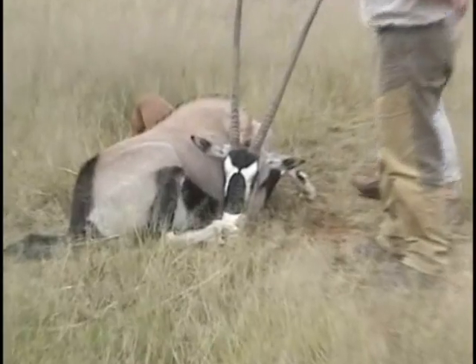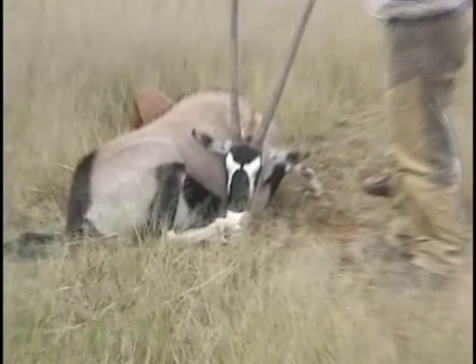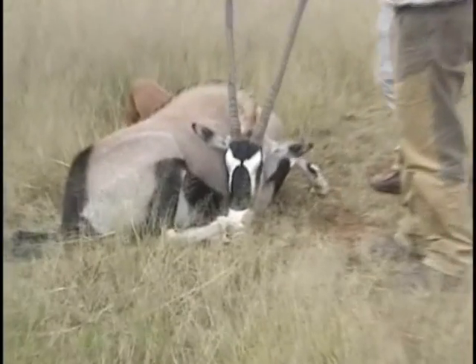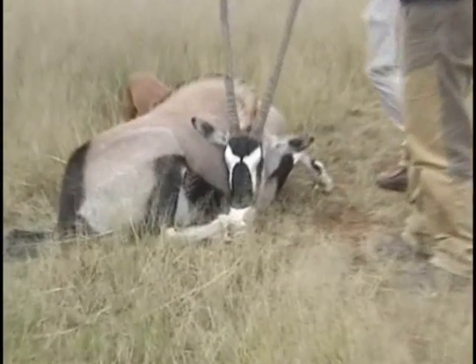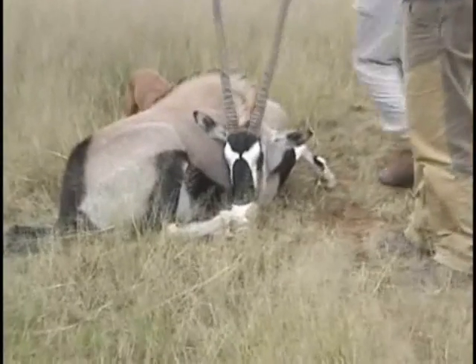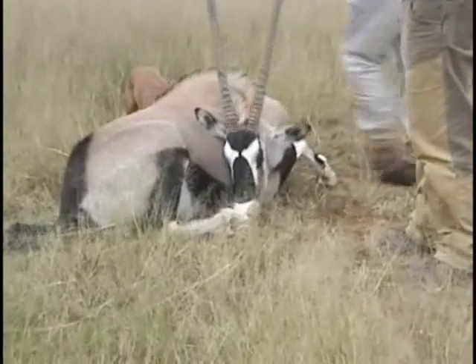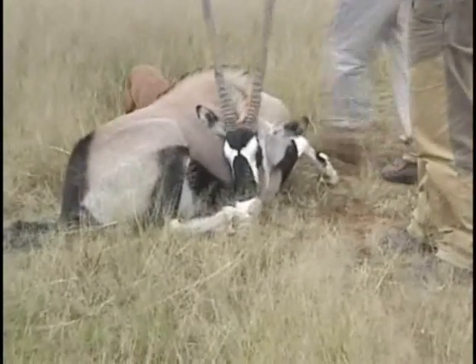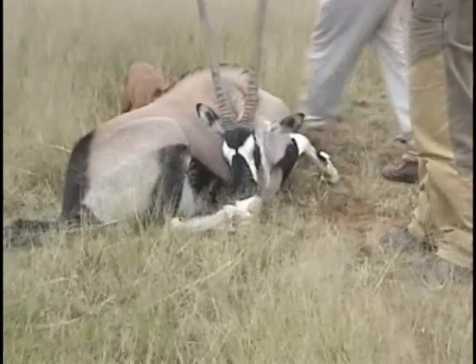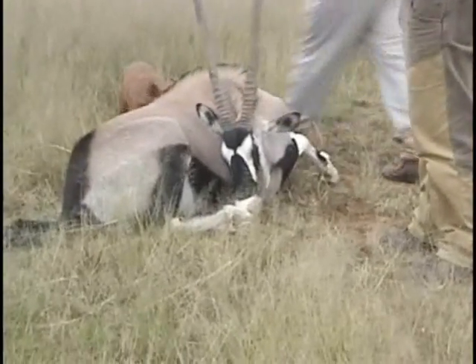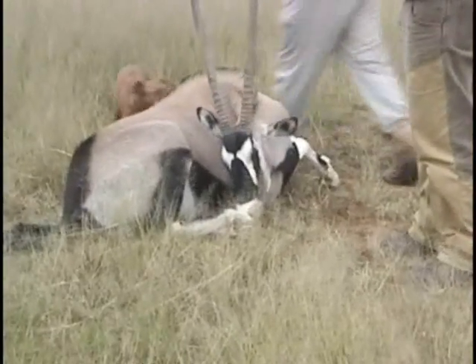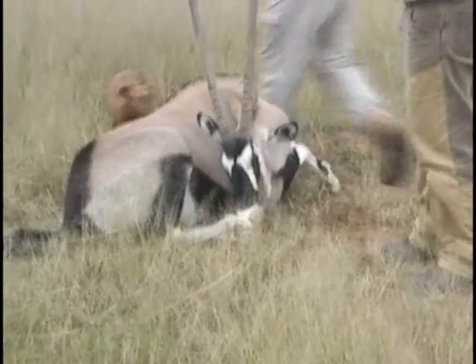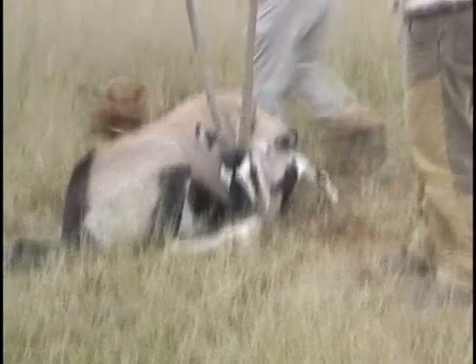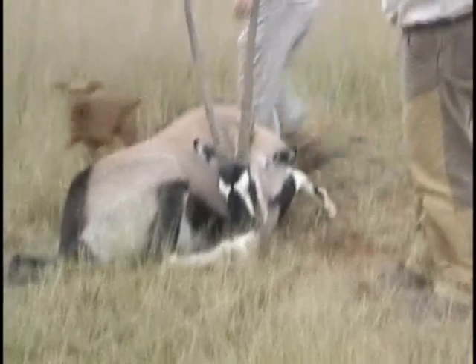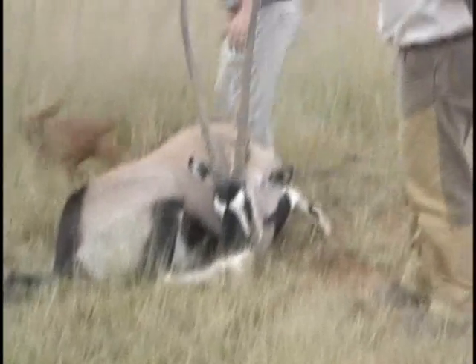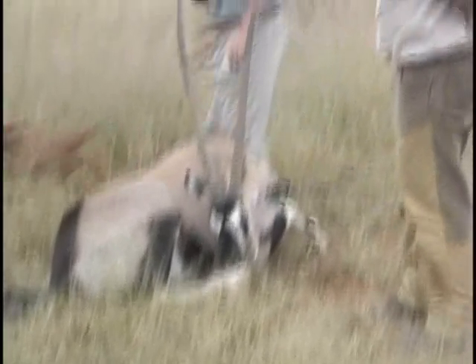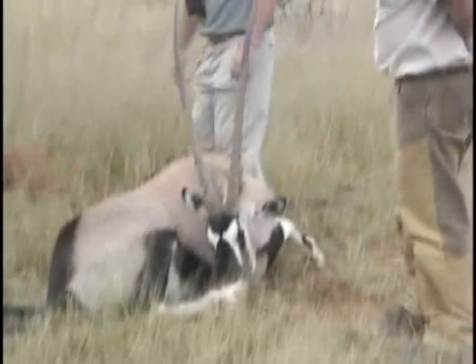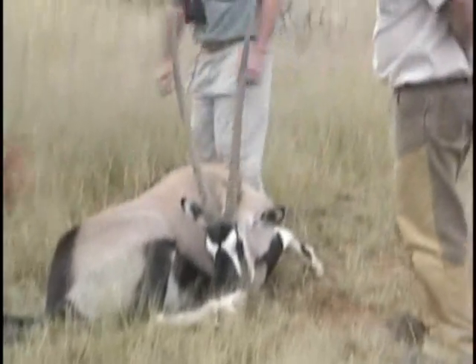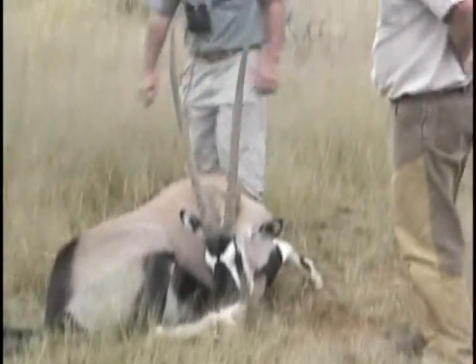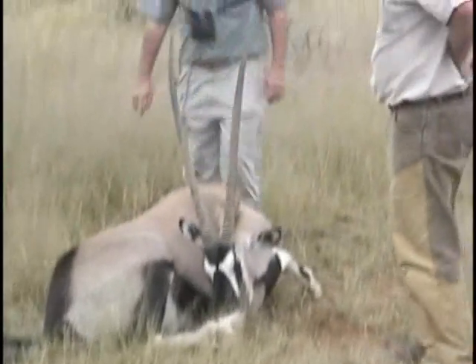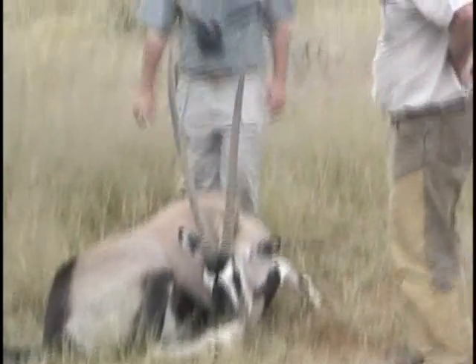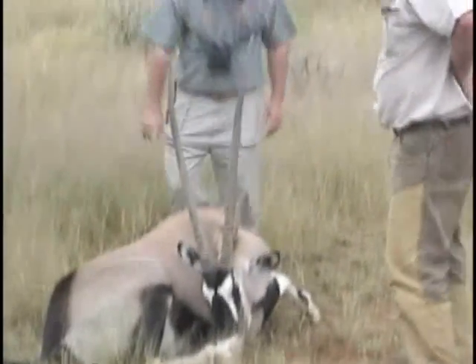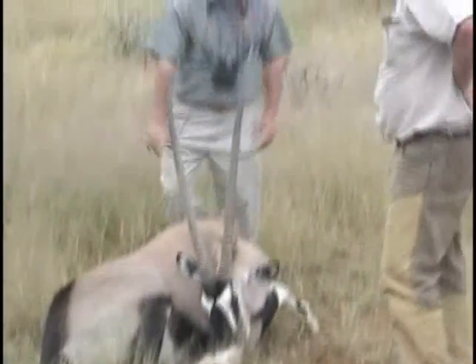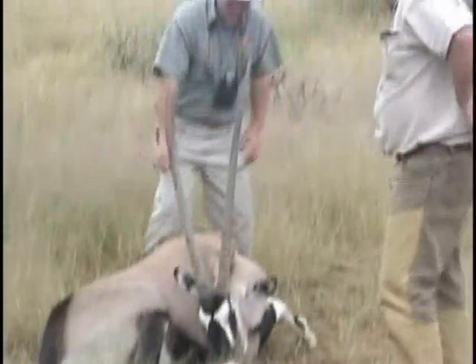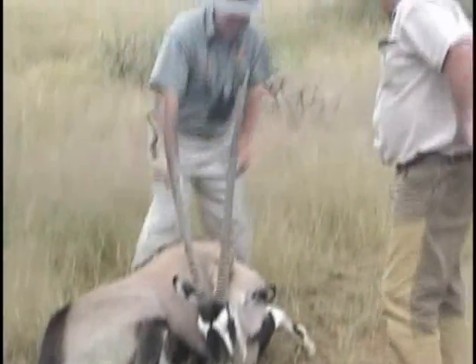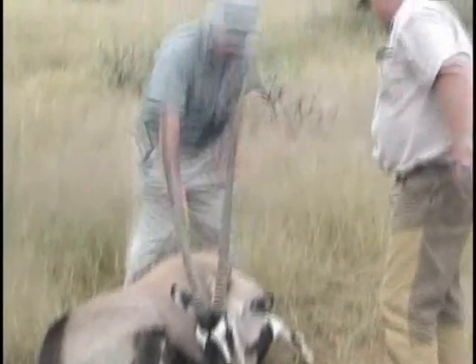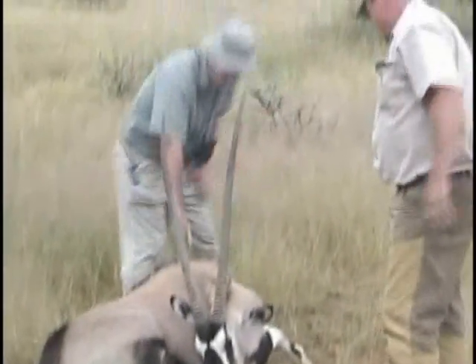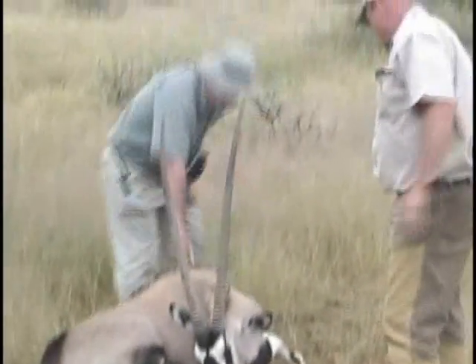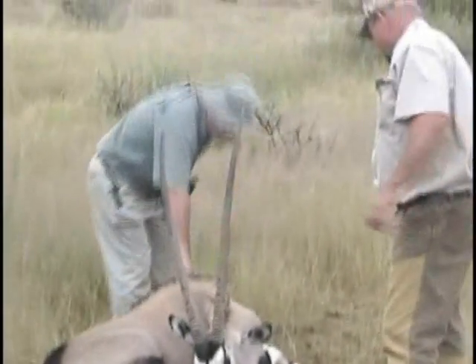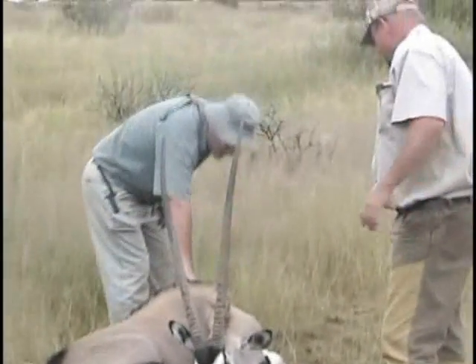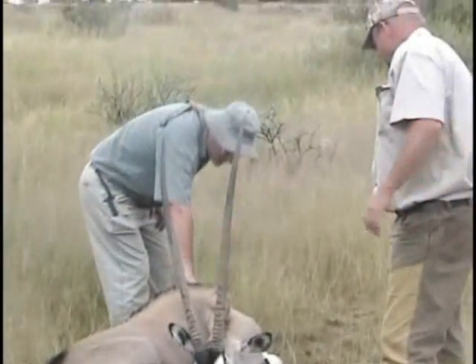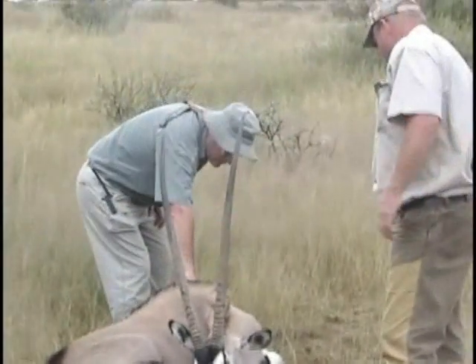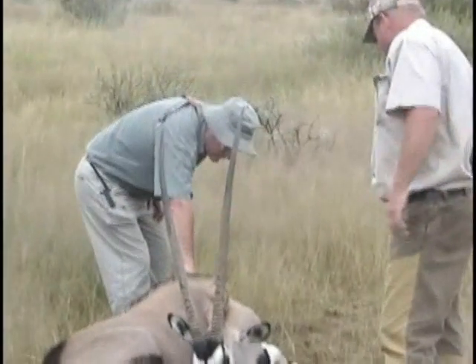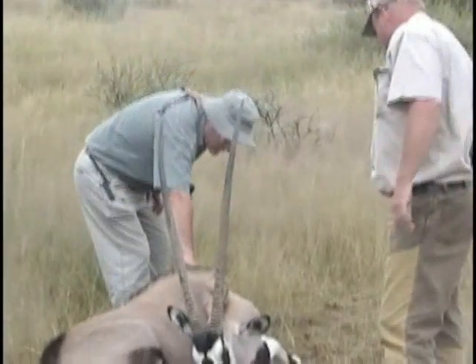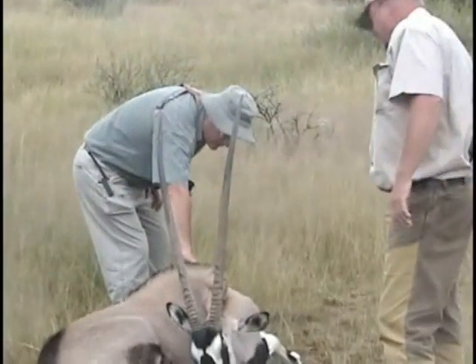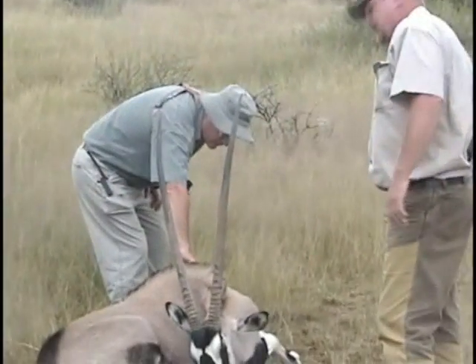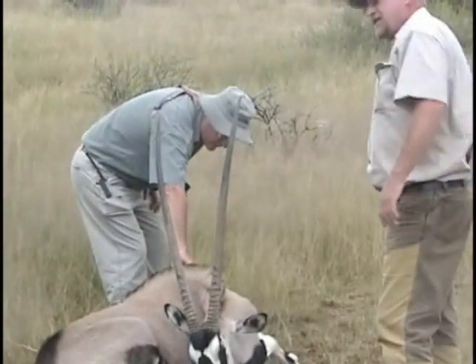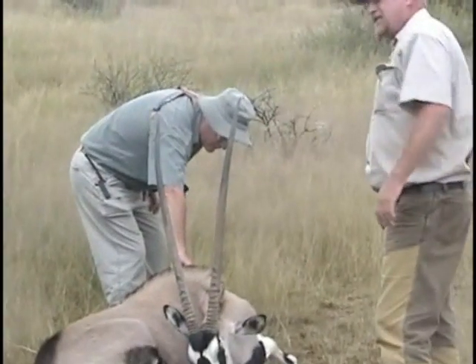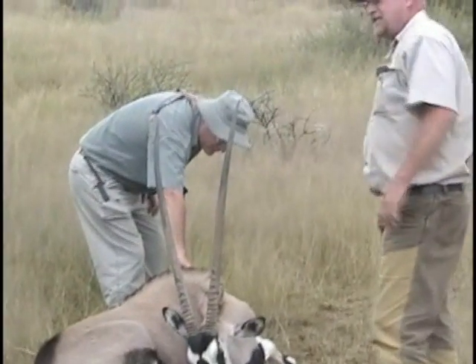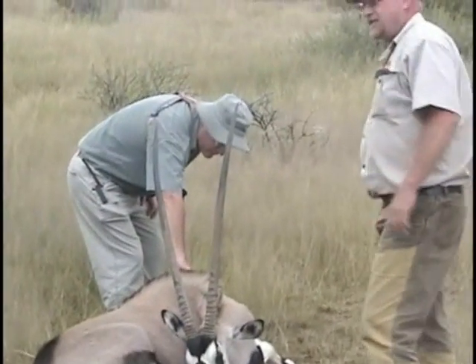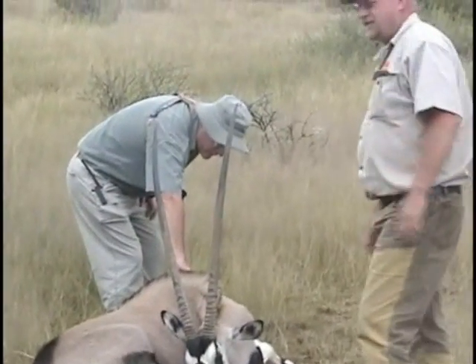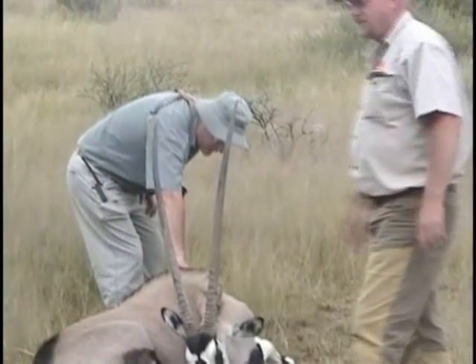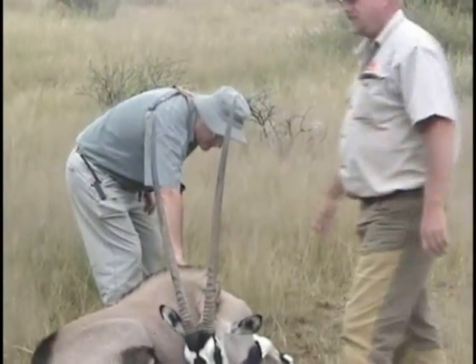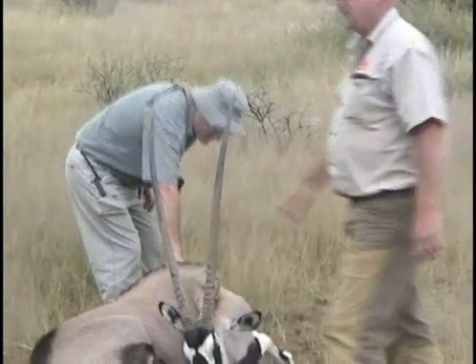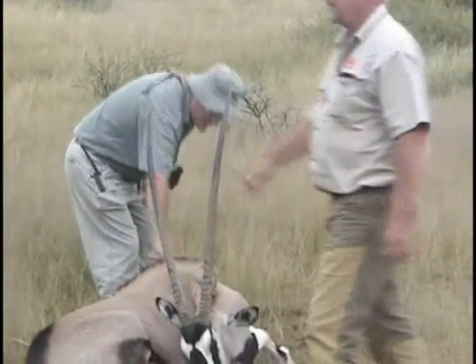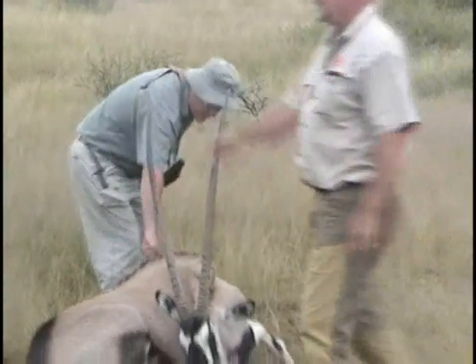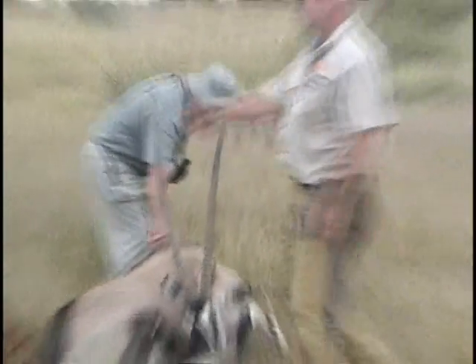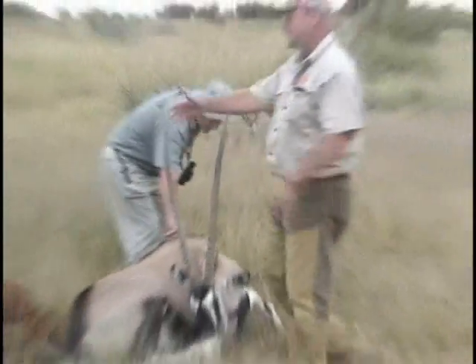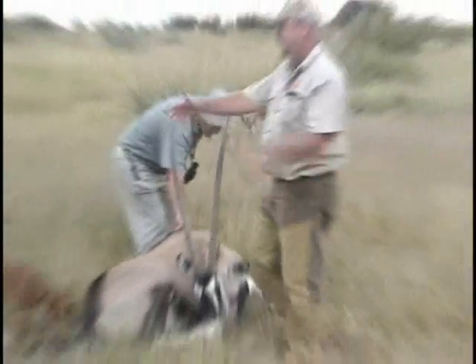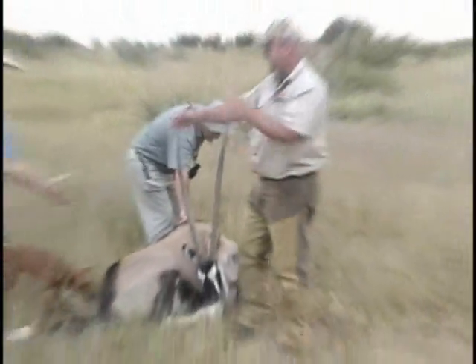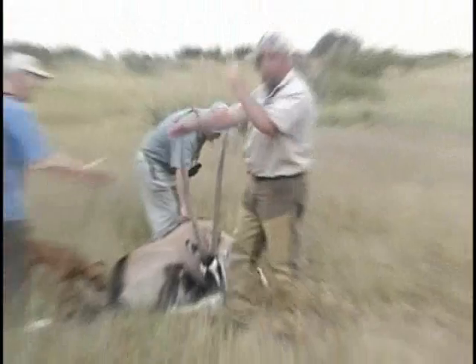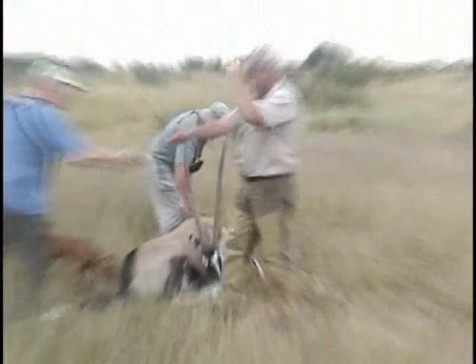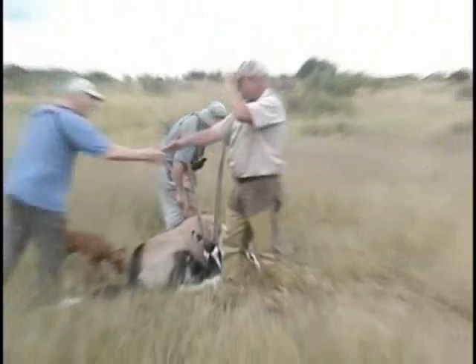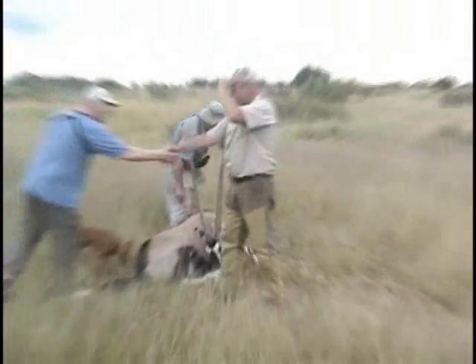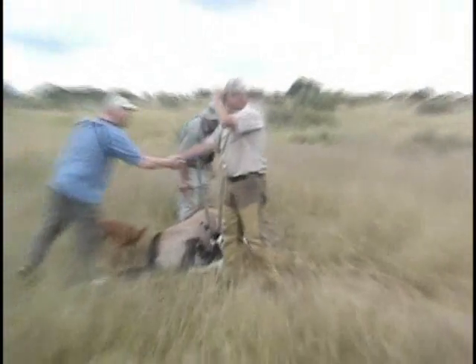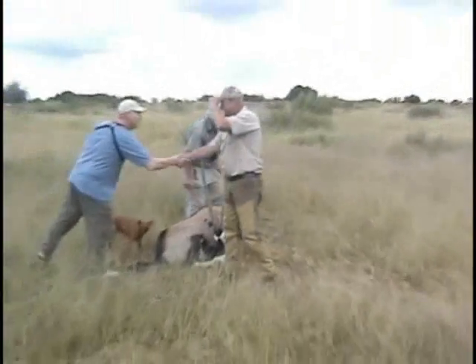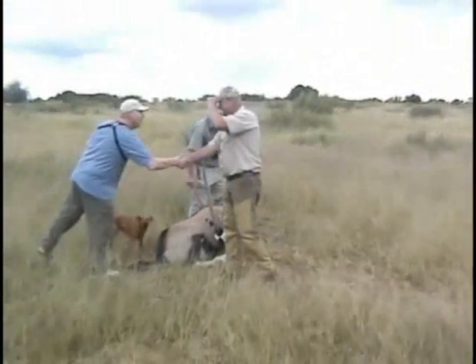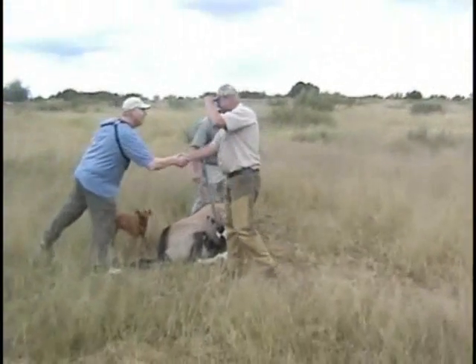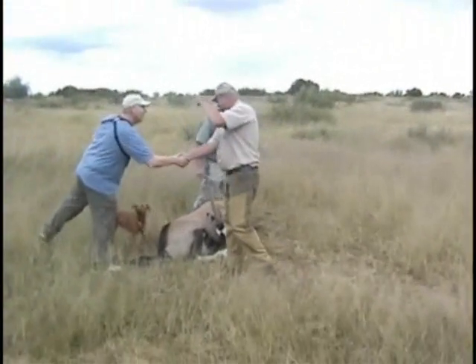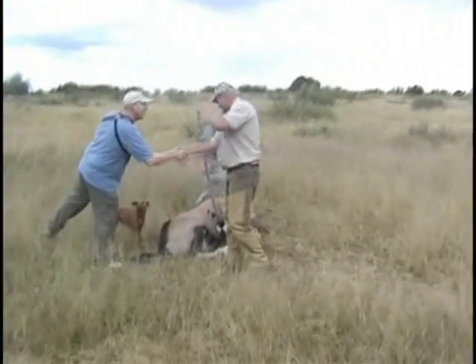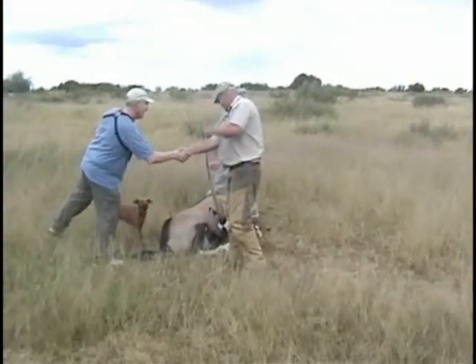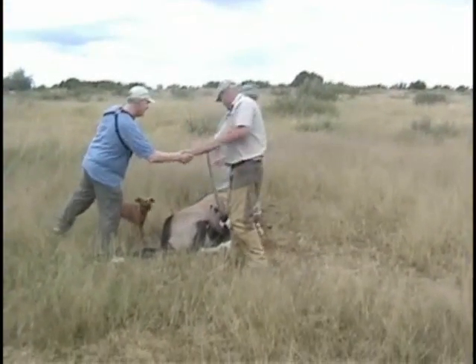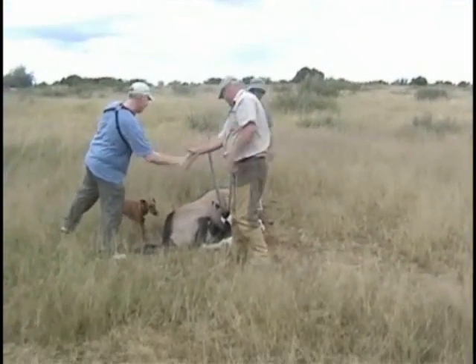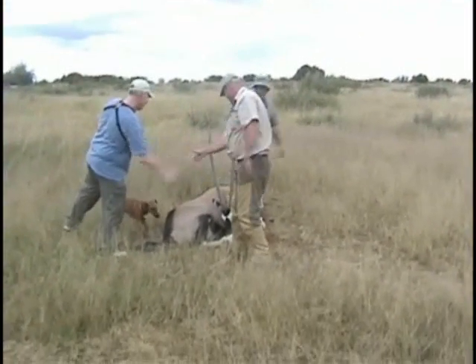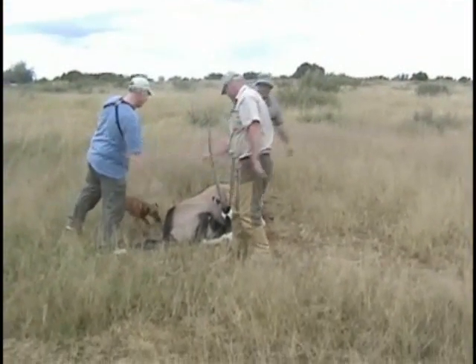It fell right here, over the top of the spine. Congratulations. Thank you.